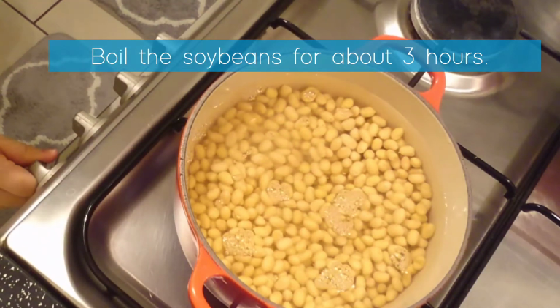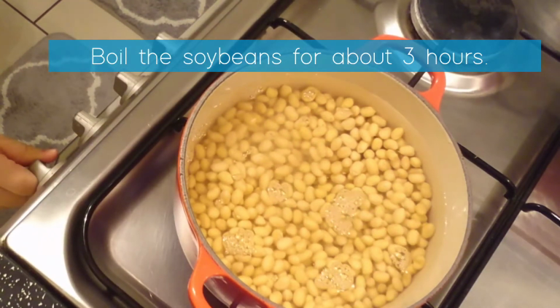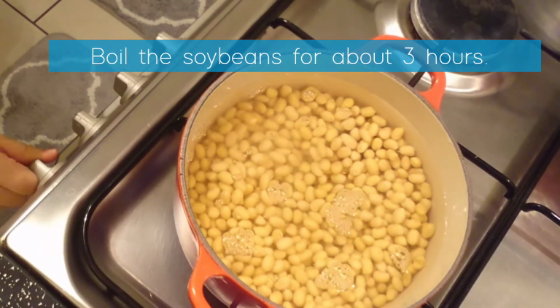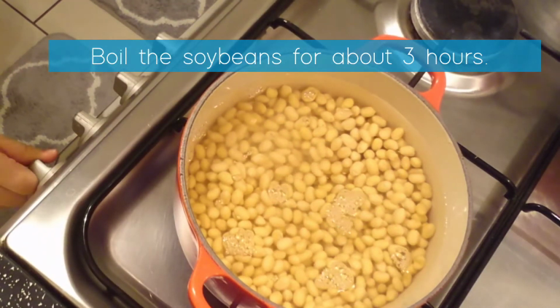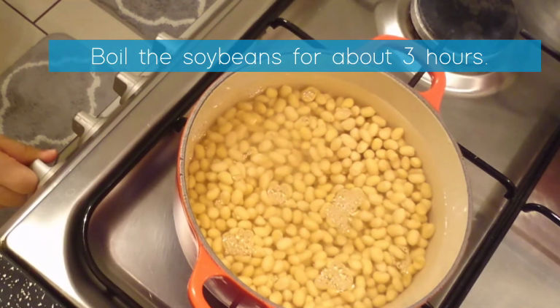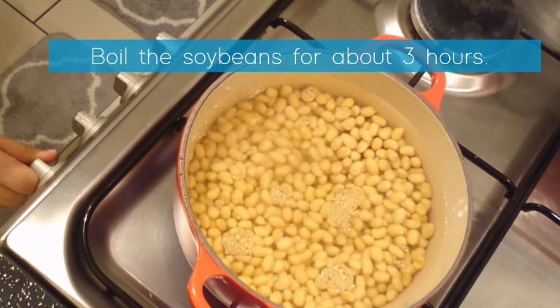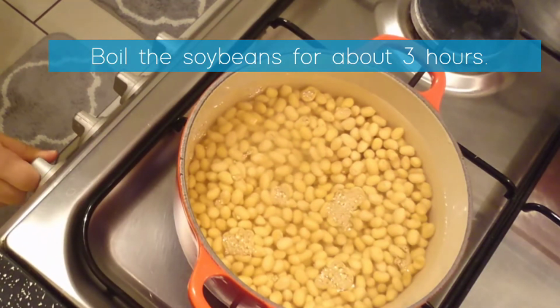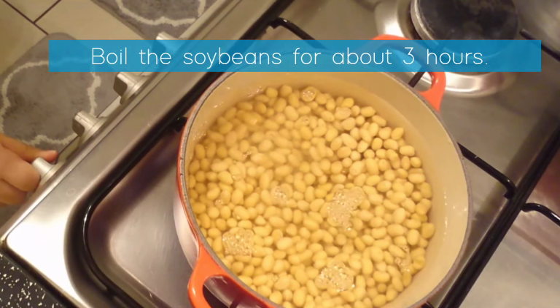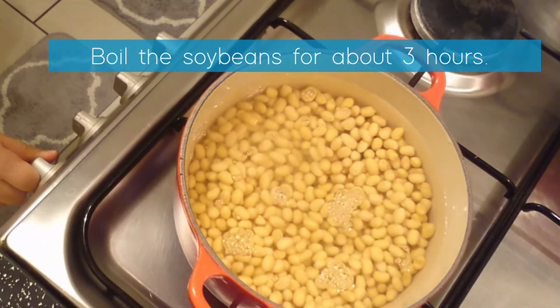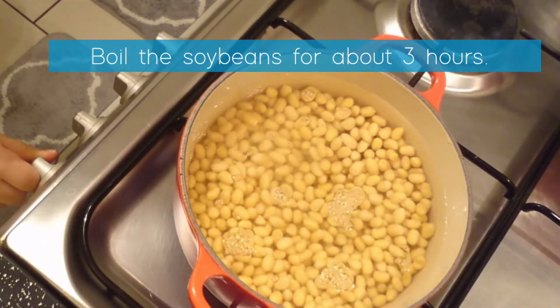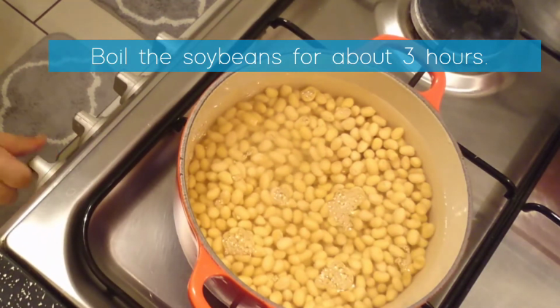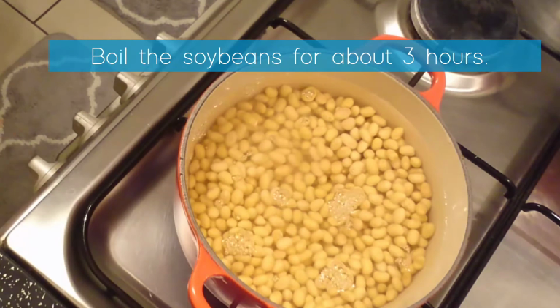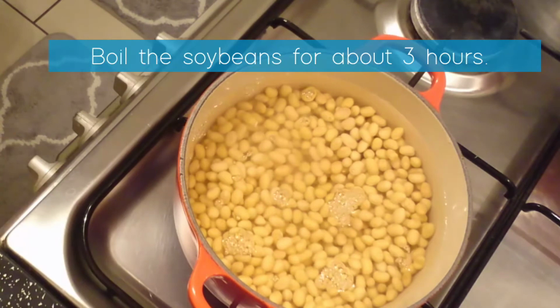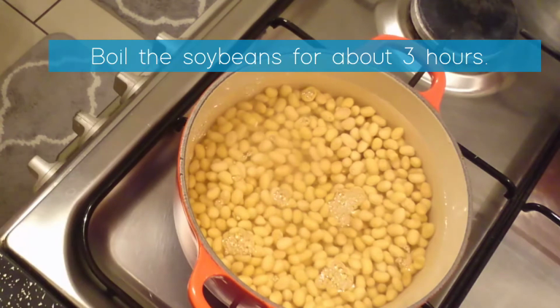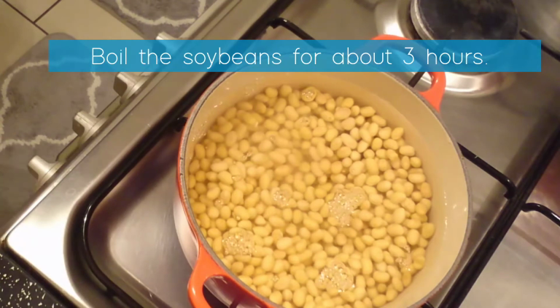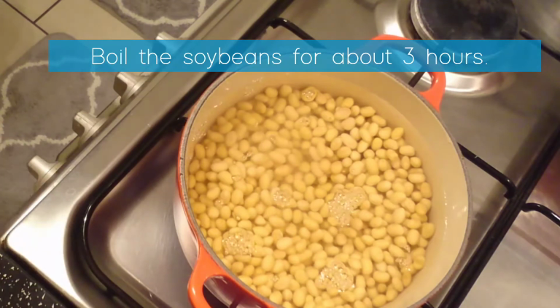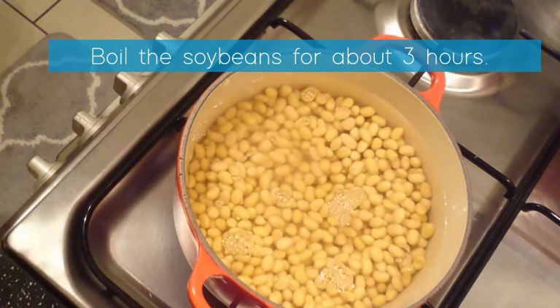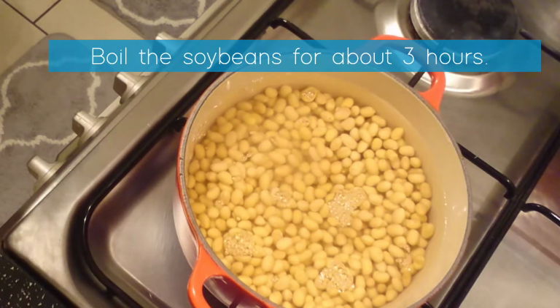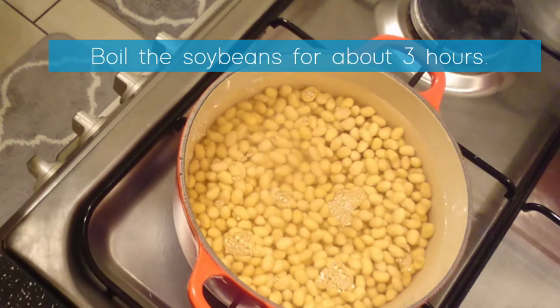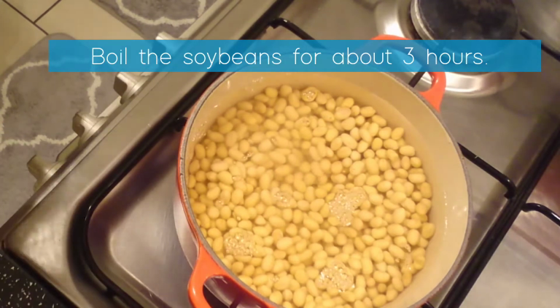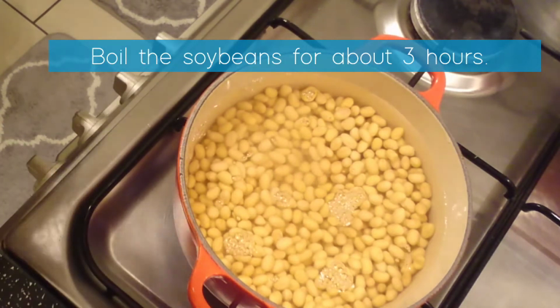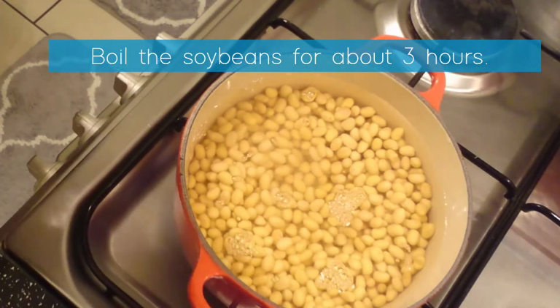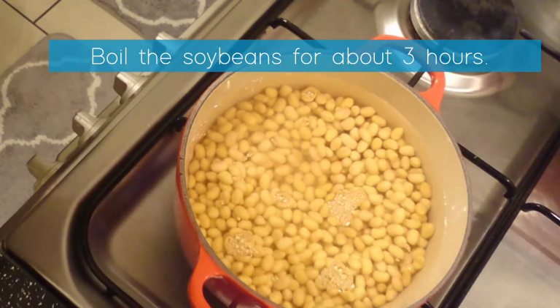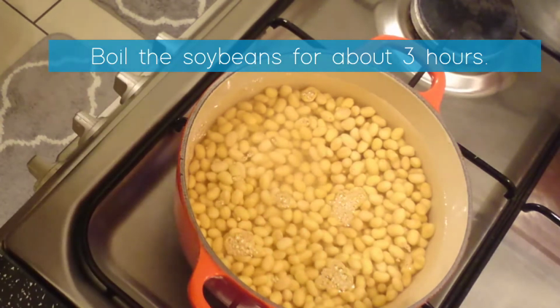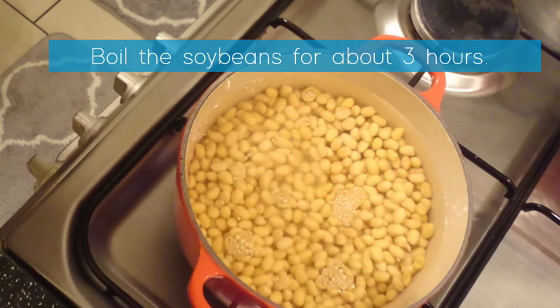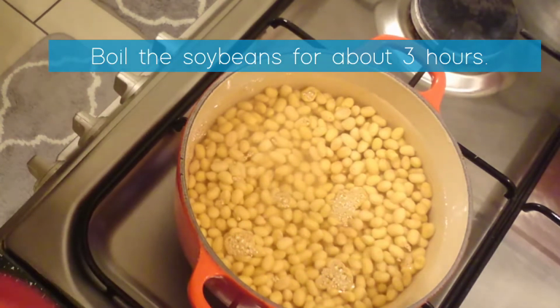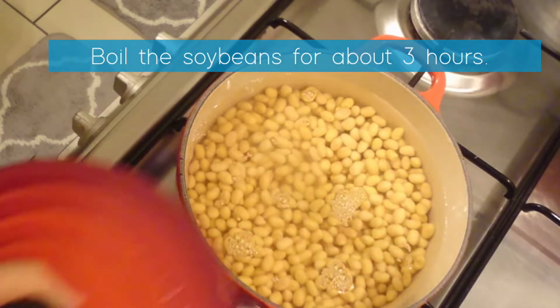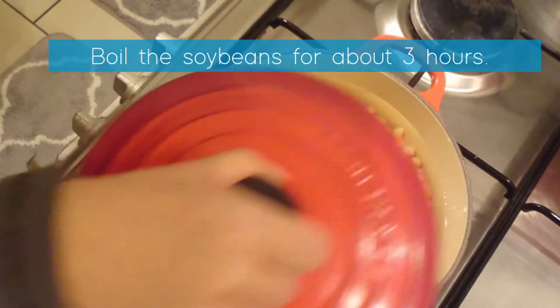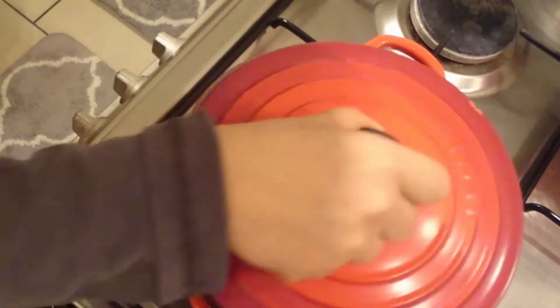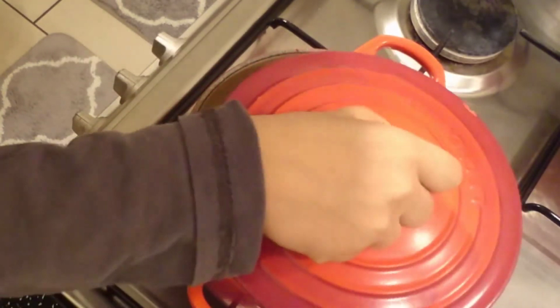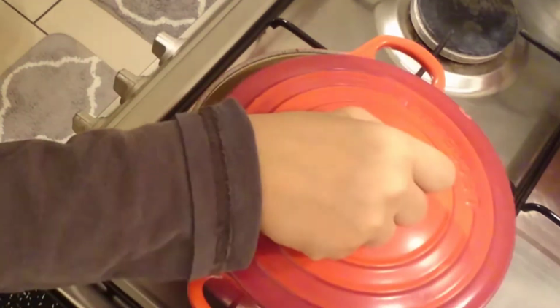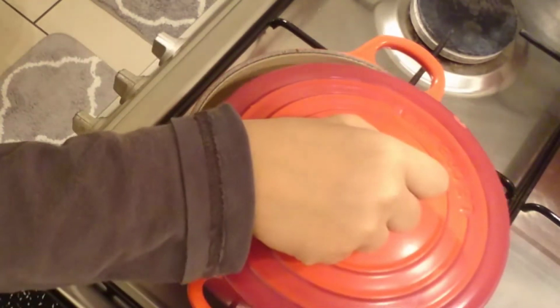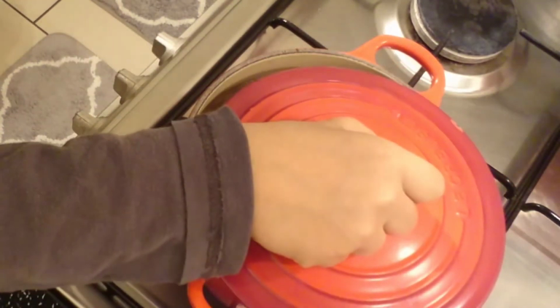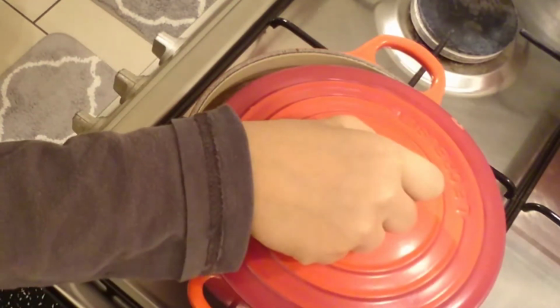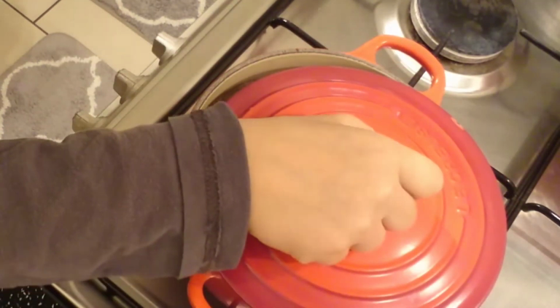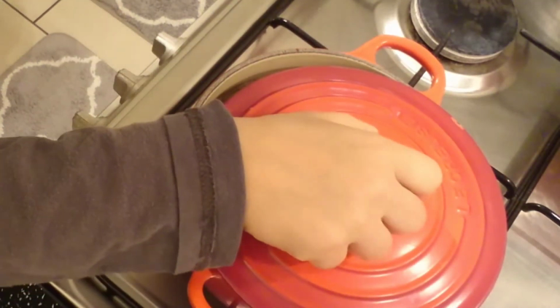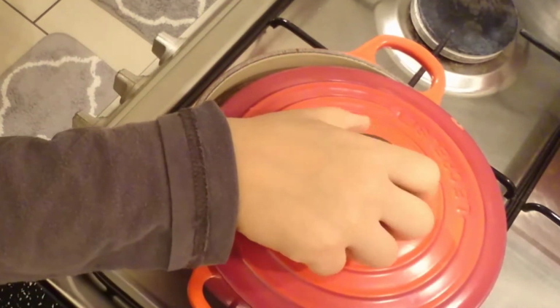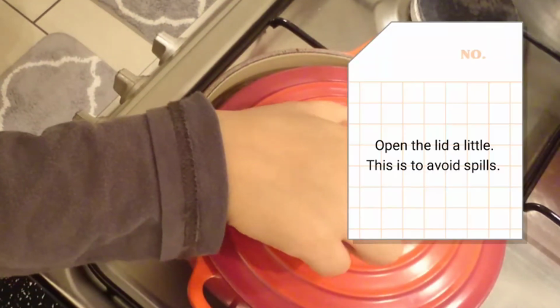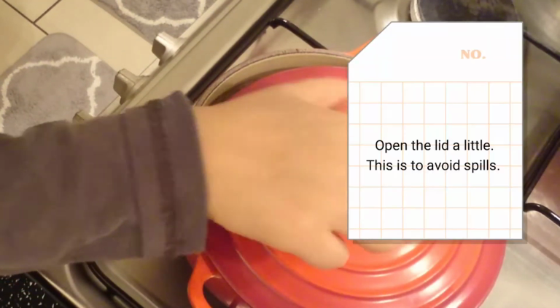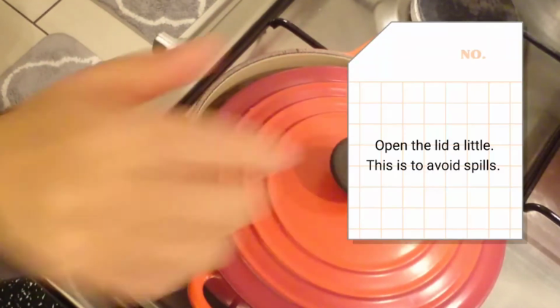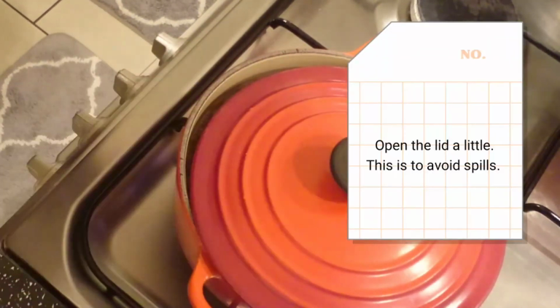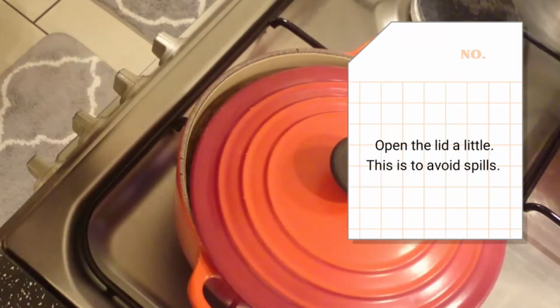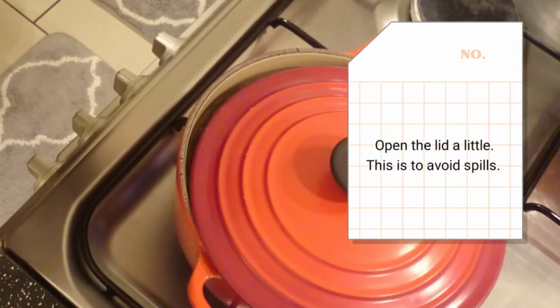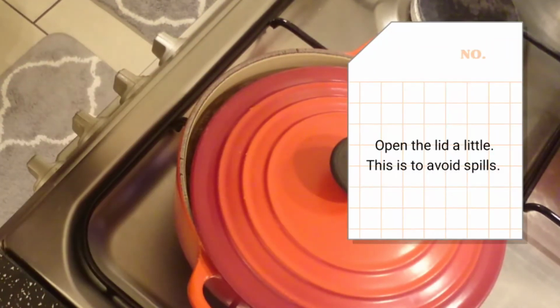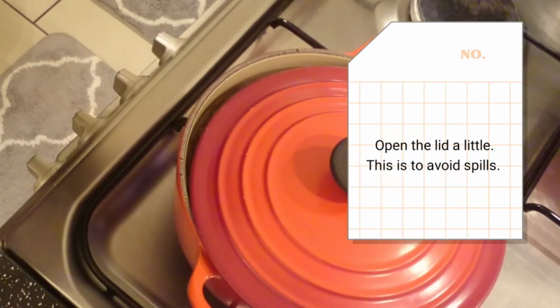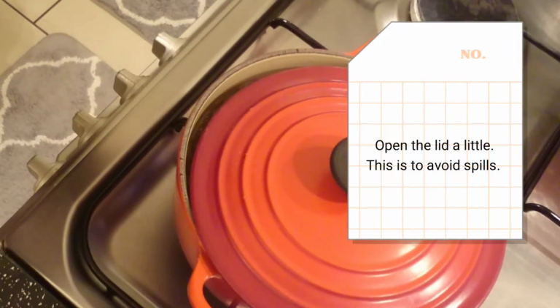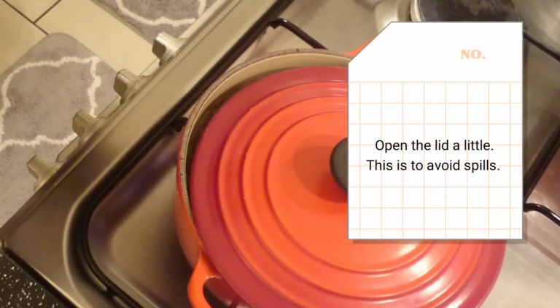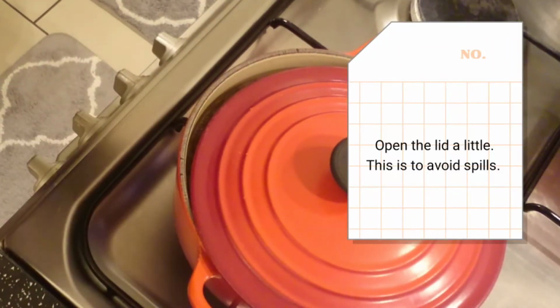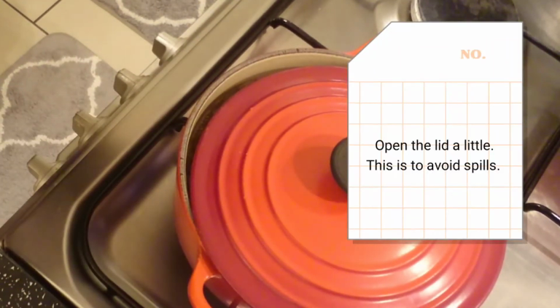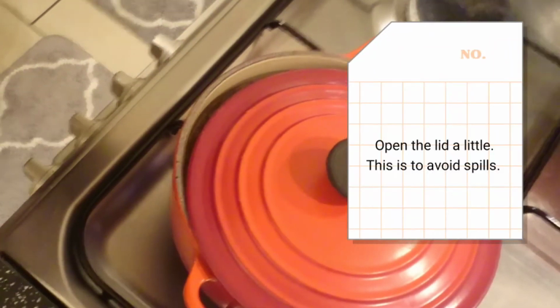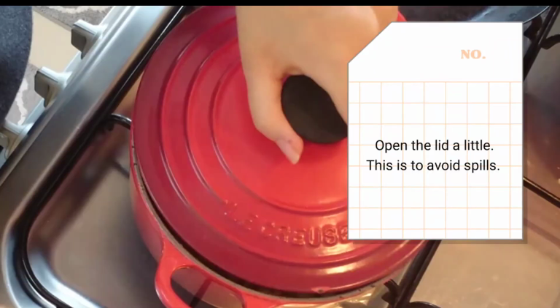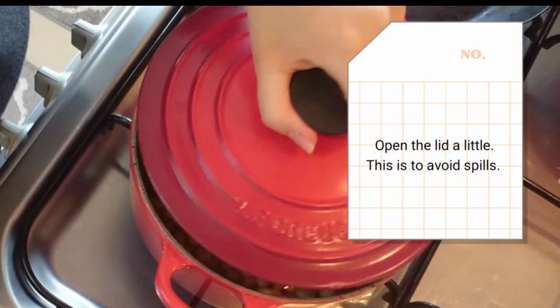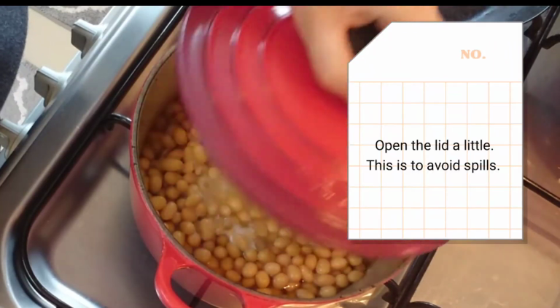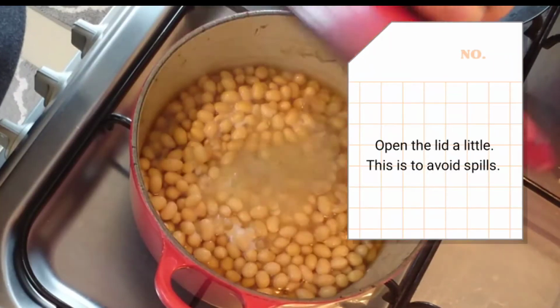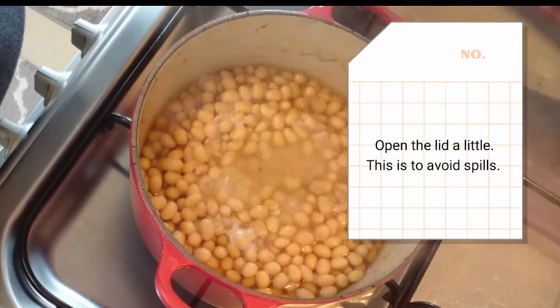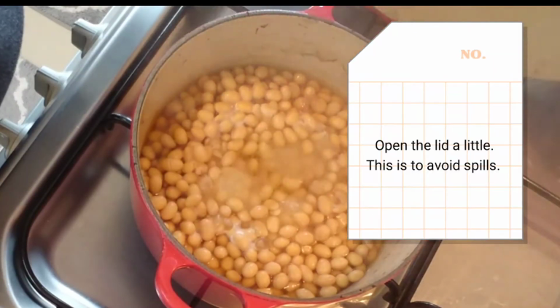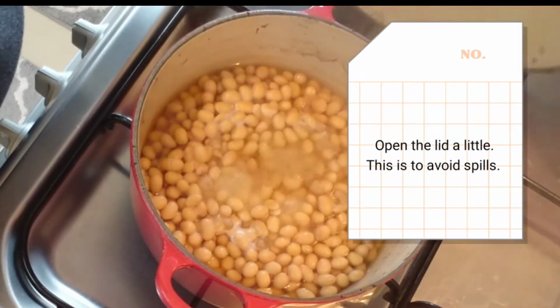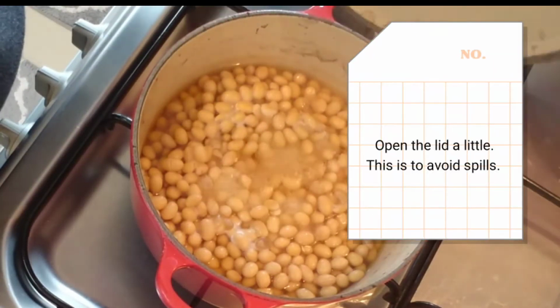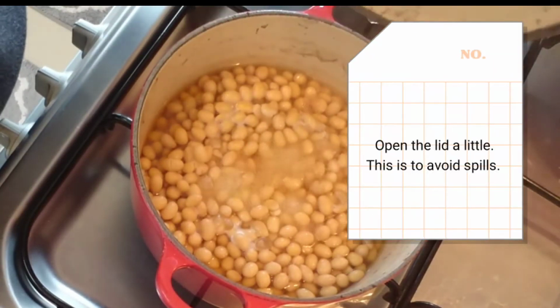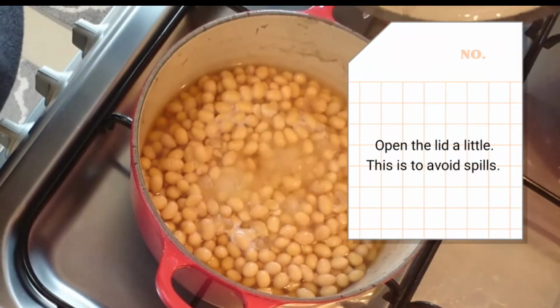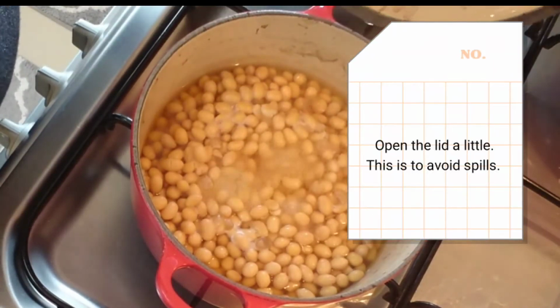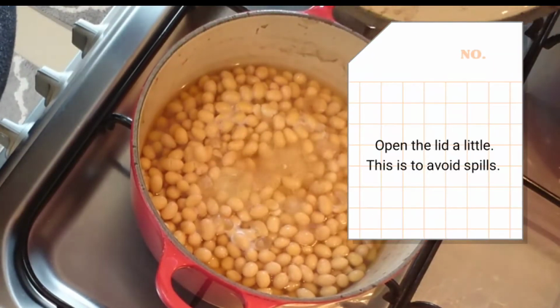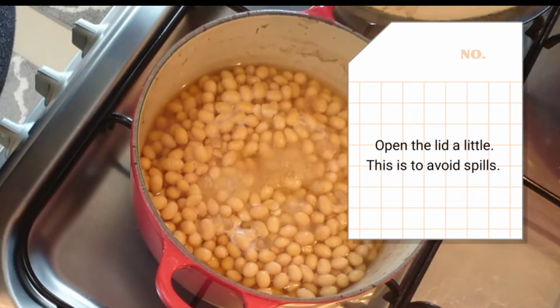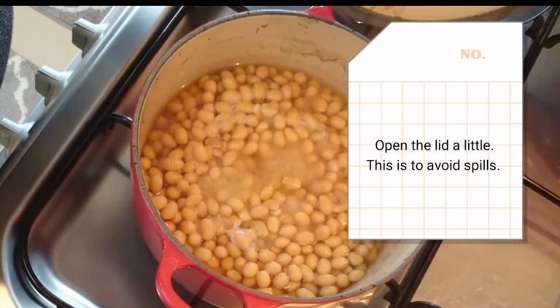And boil for about 3 hours. Boil the soy beans until they are tender.